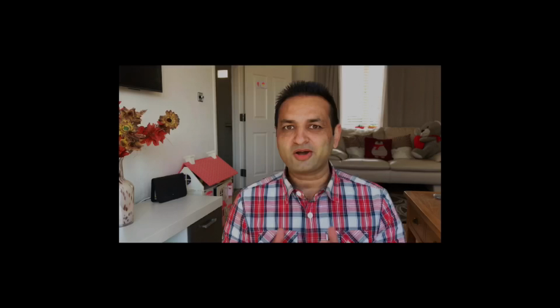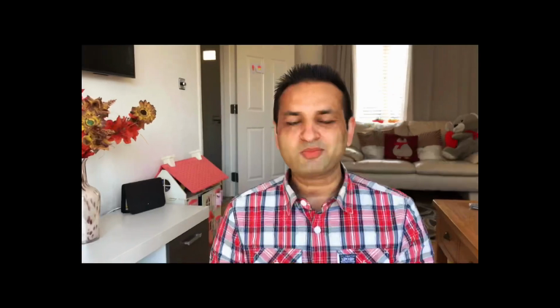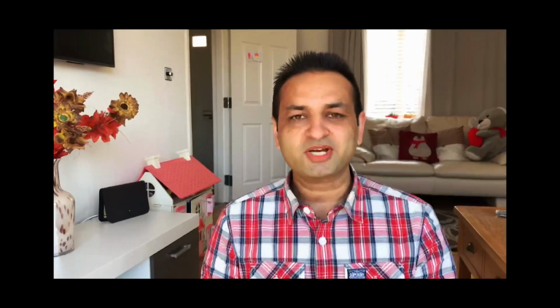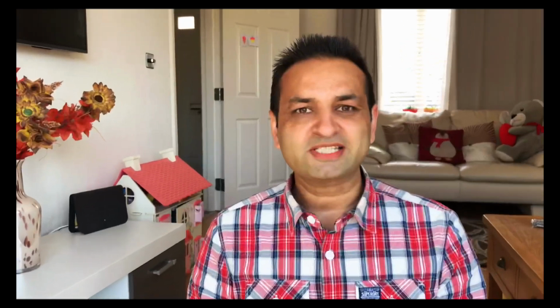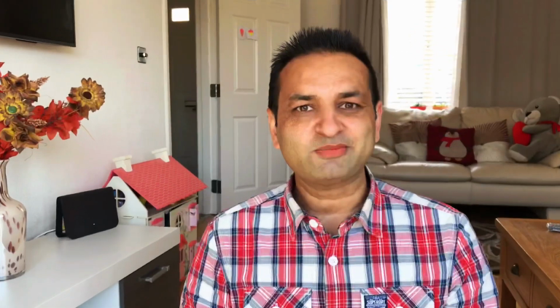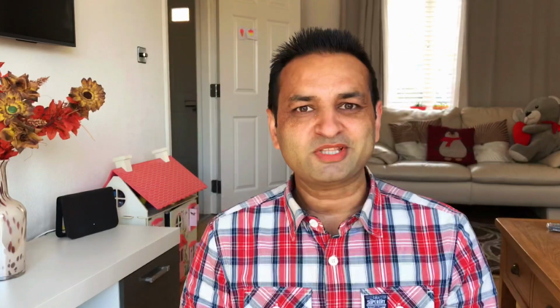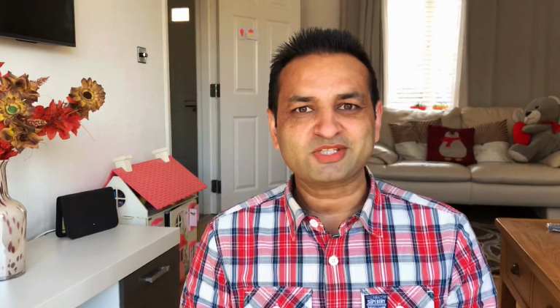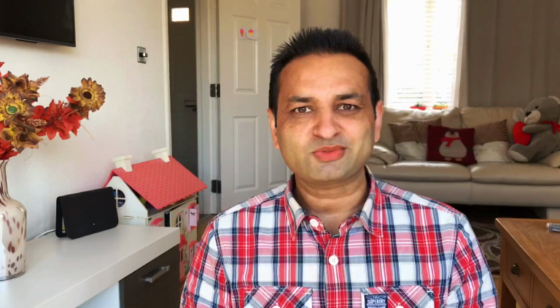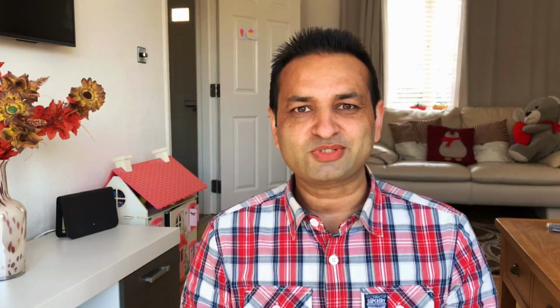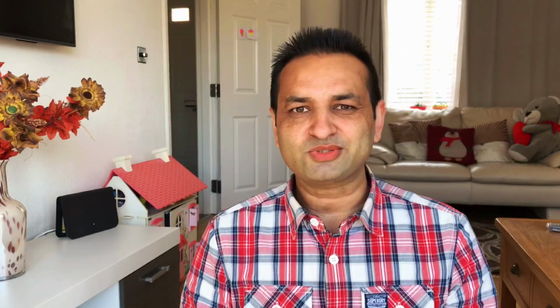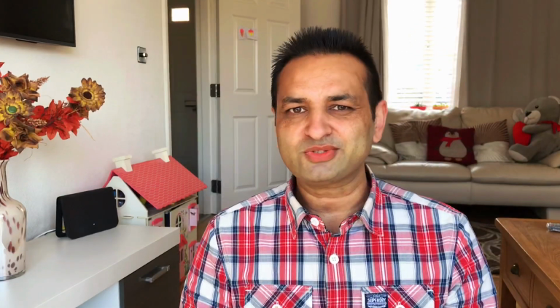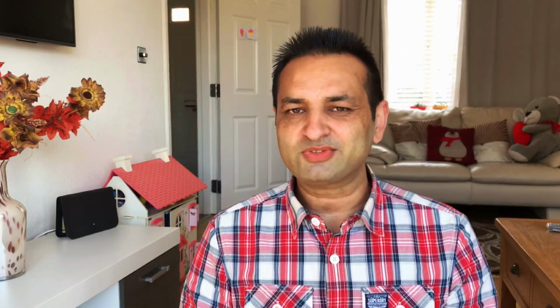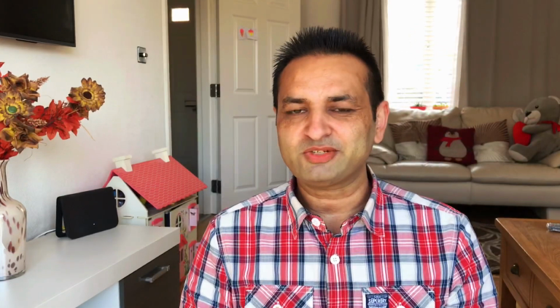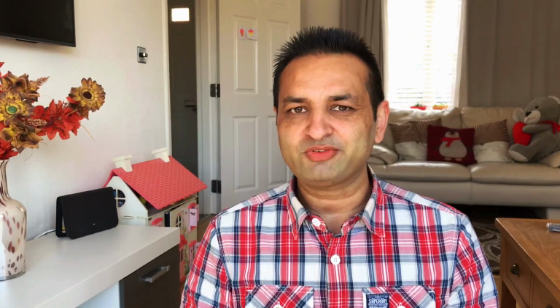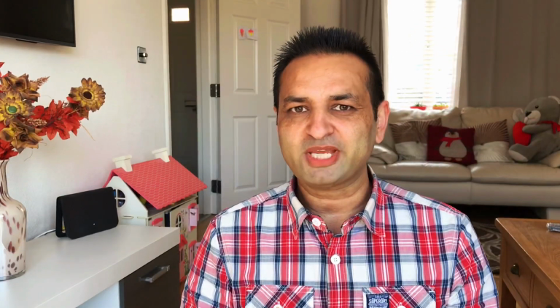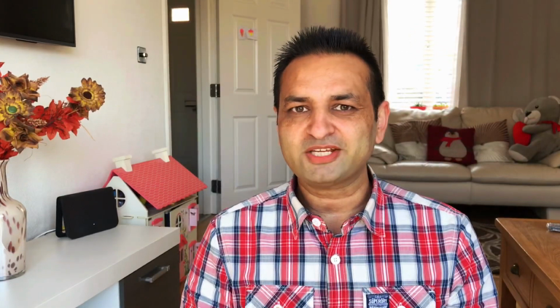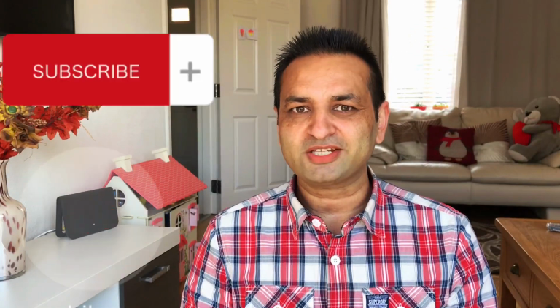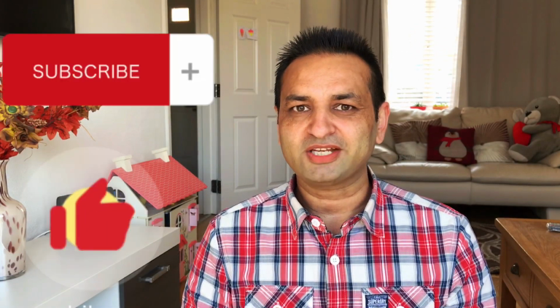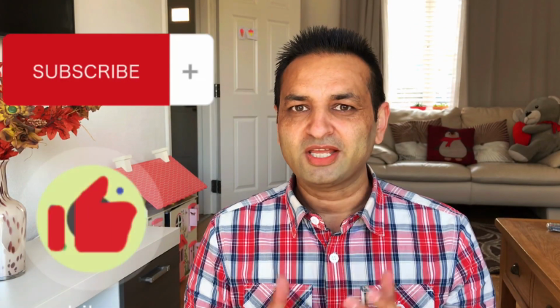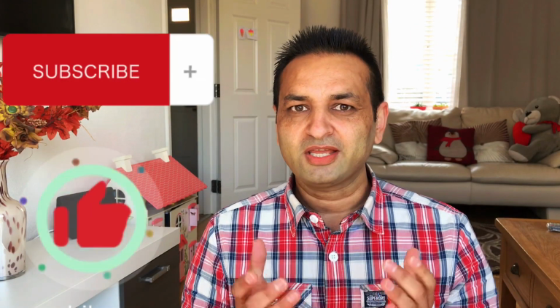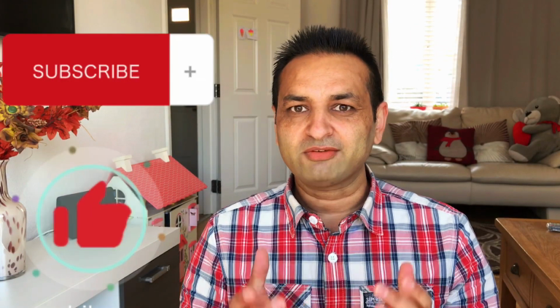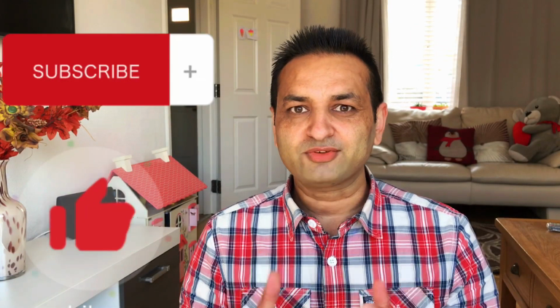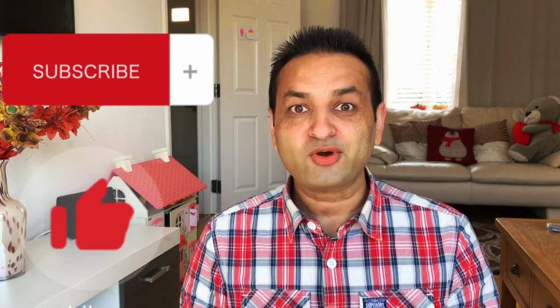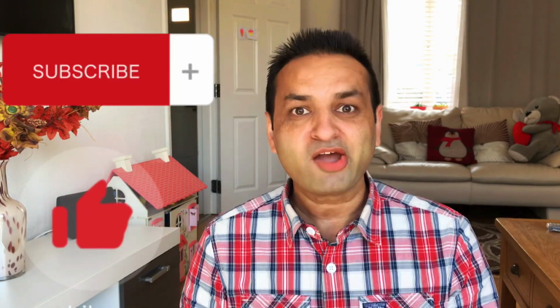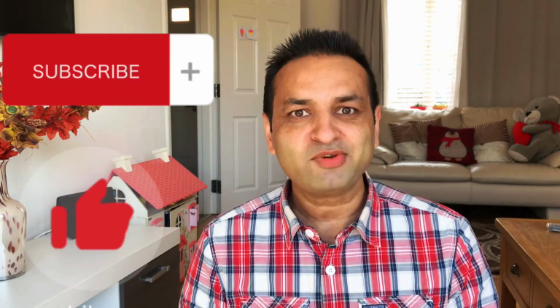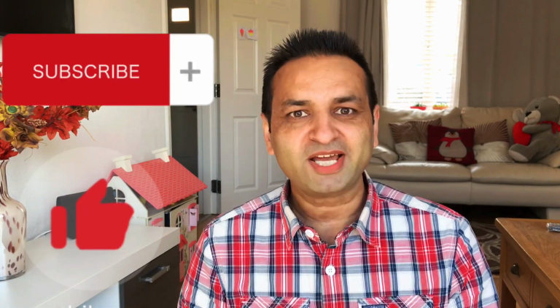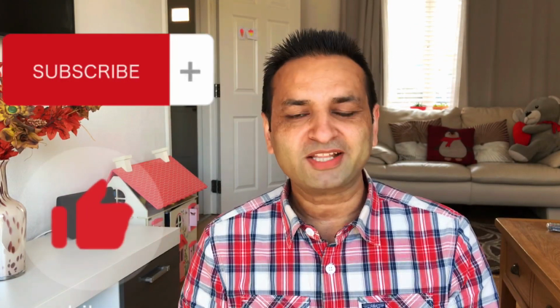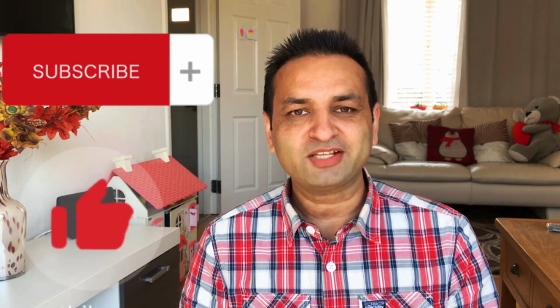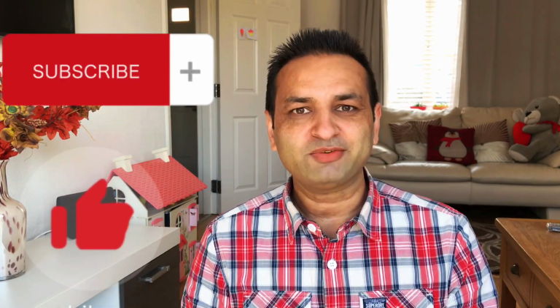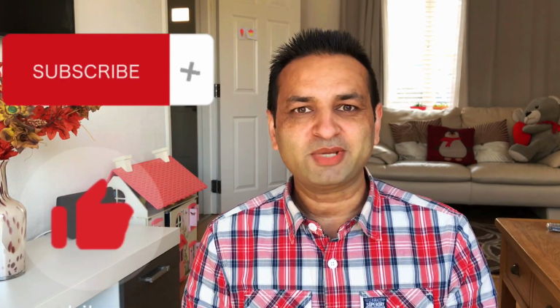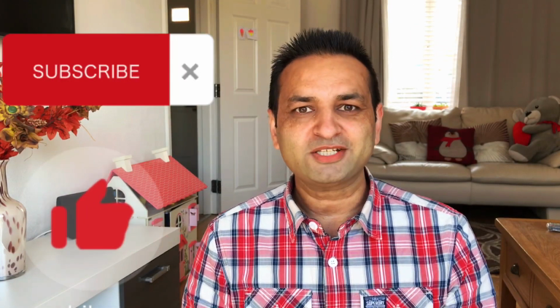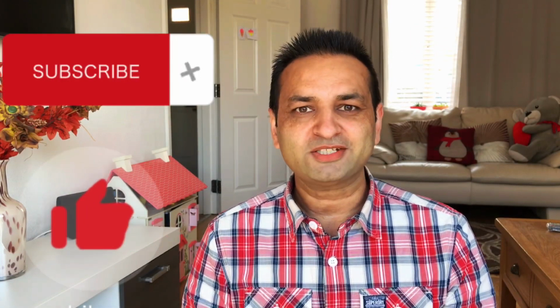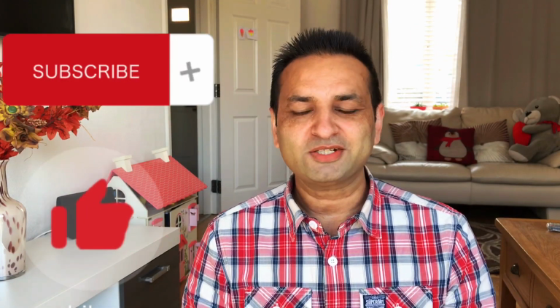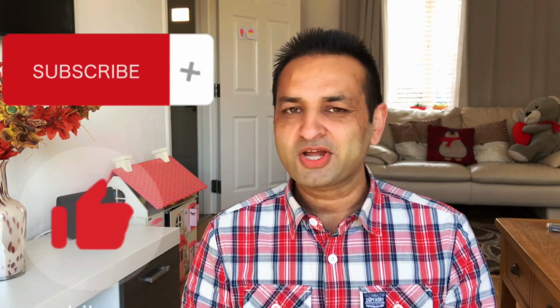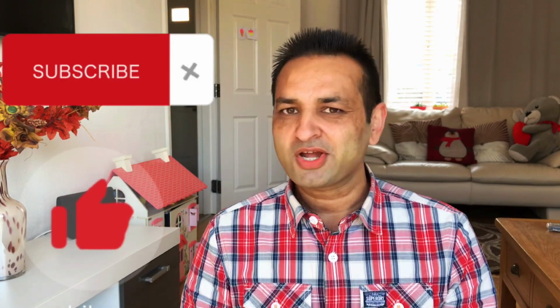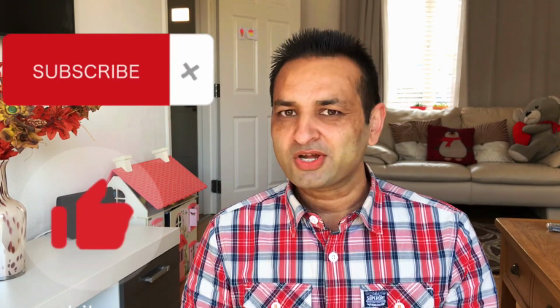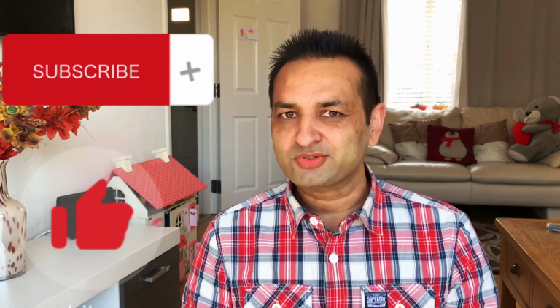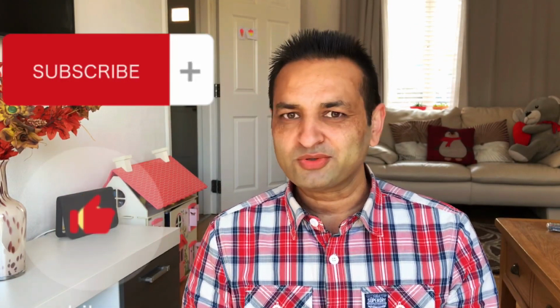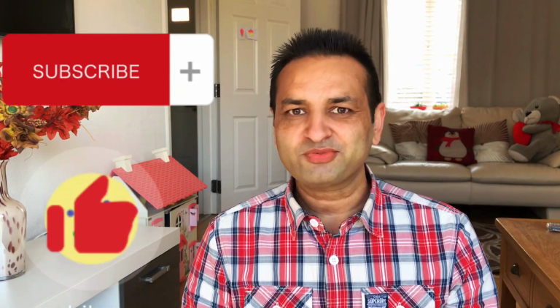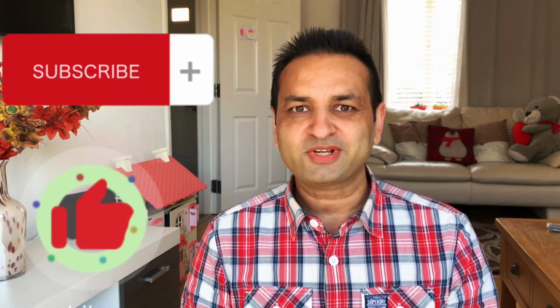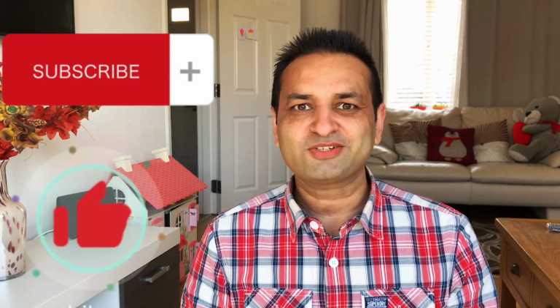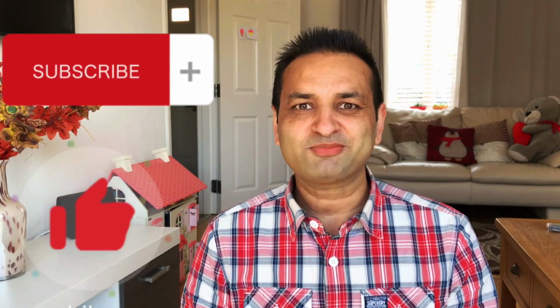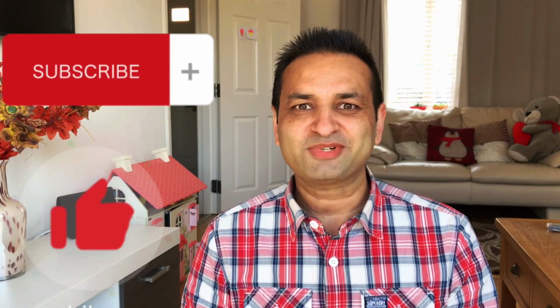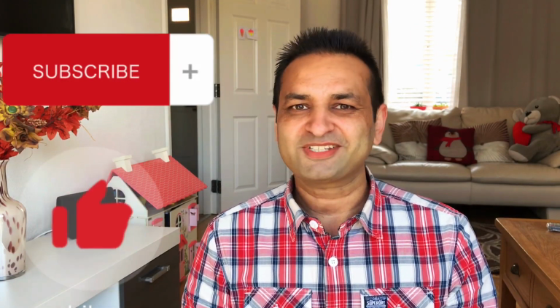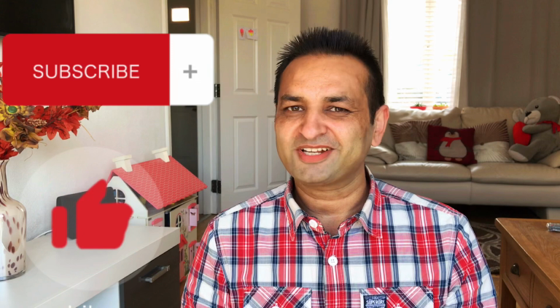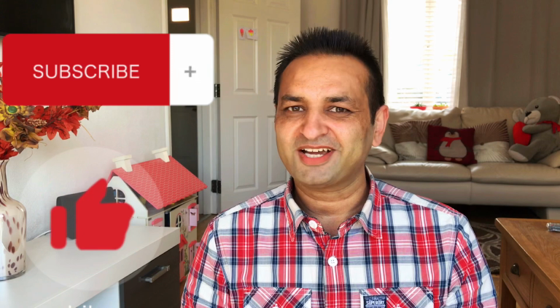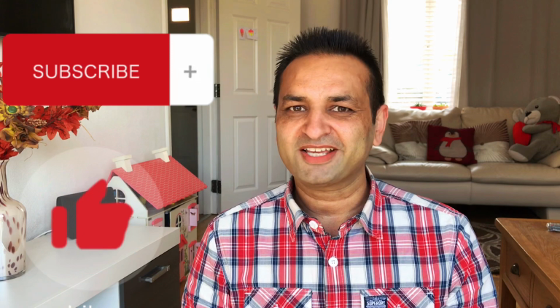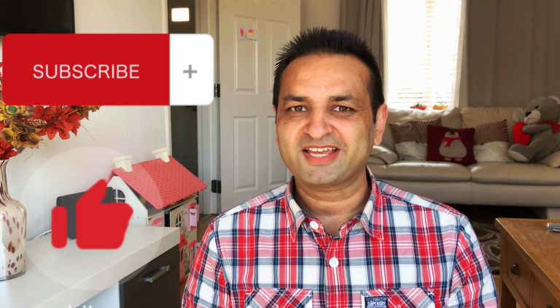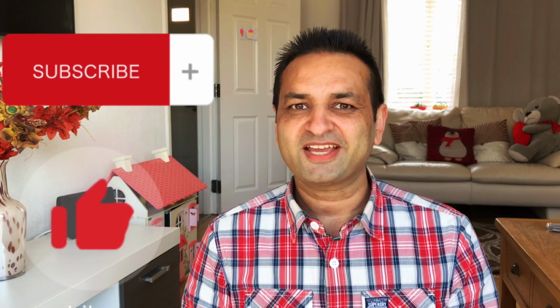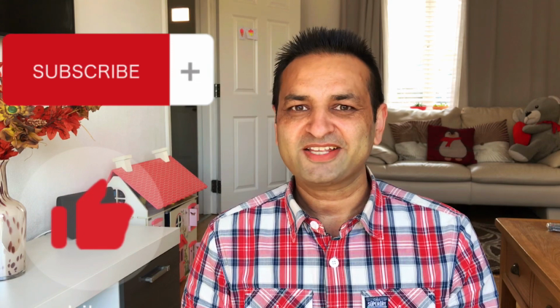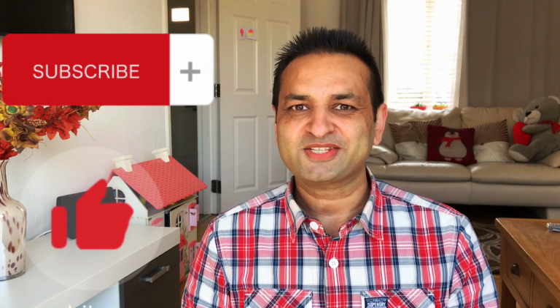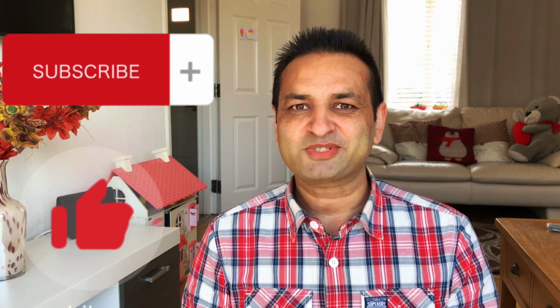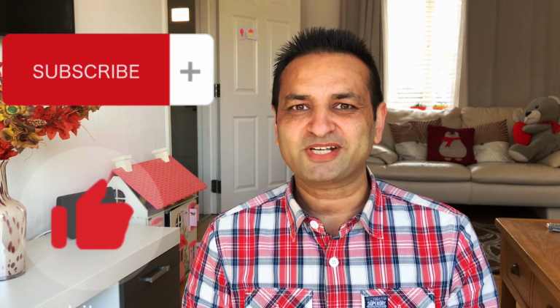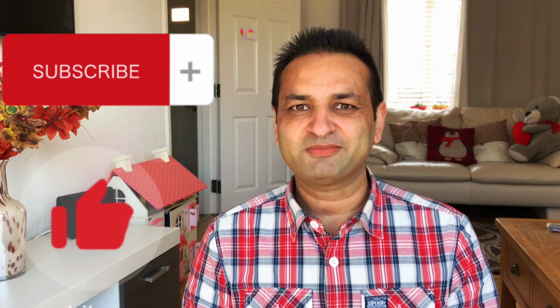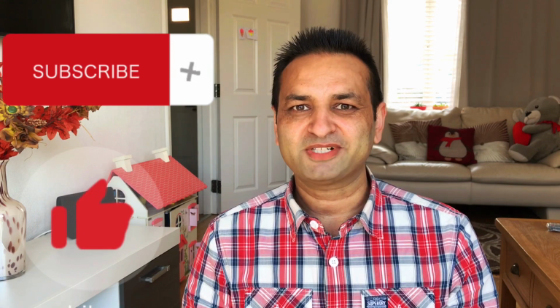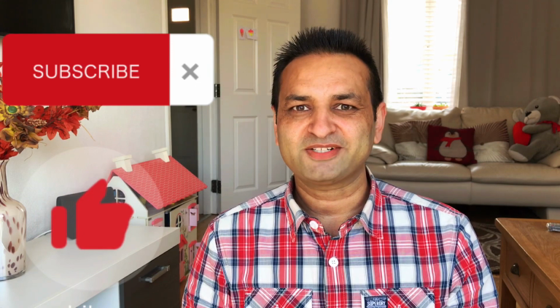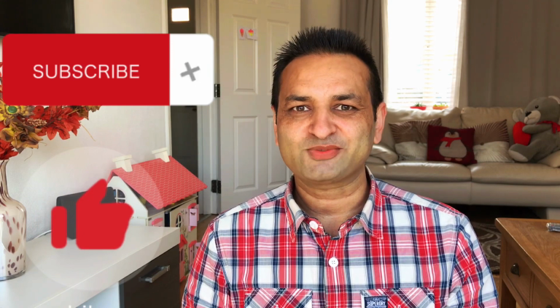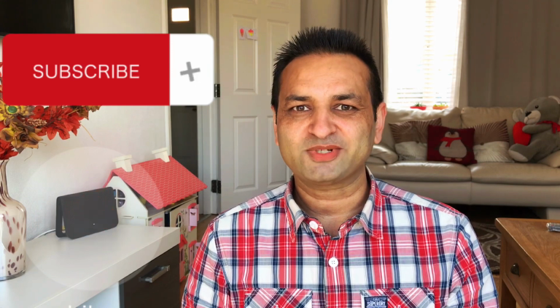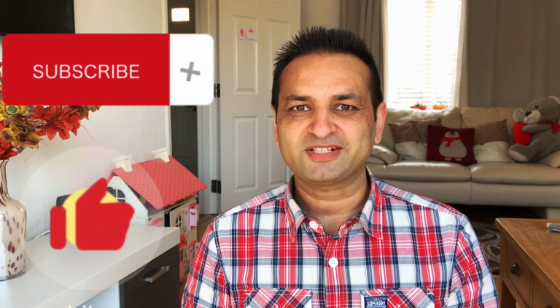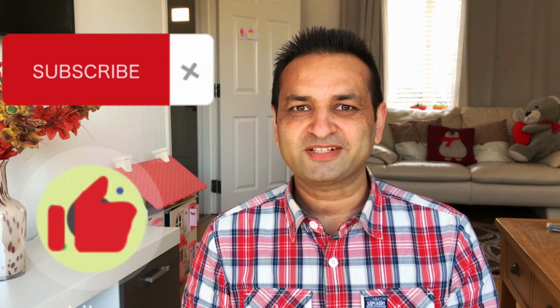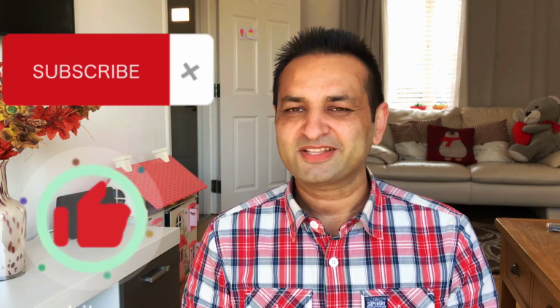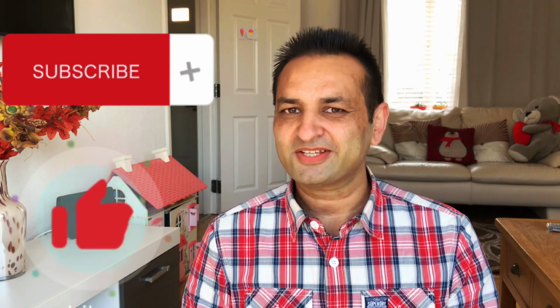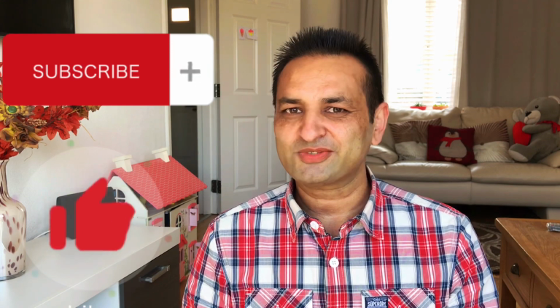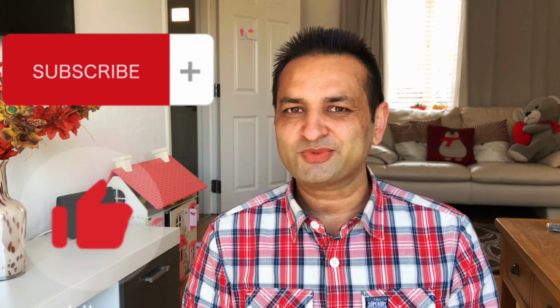I hope this was useful information. If you liked it, don't forget to press the like and subscribe button. Thanks for watching.